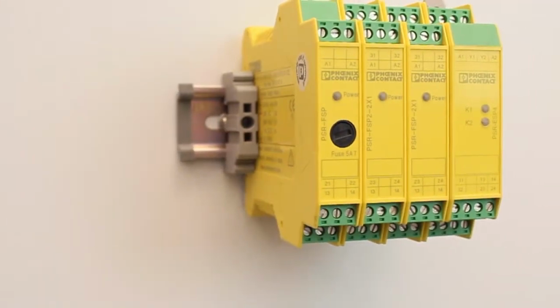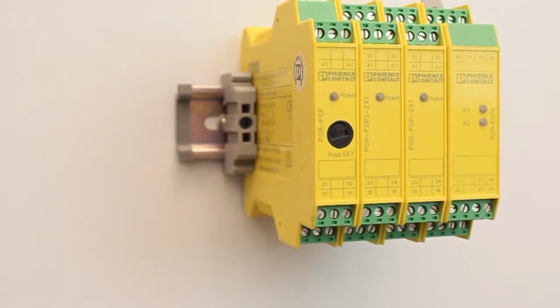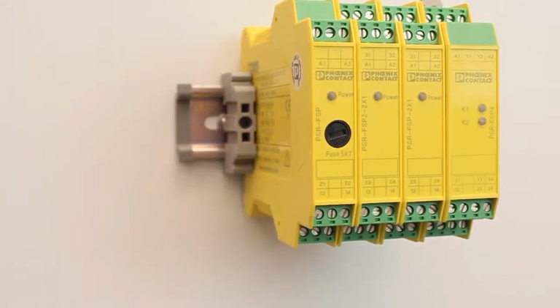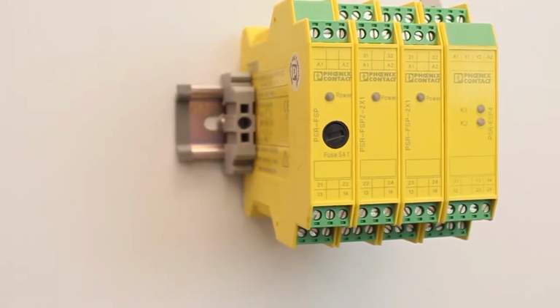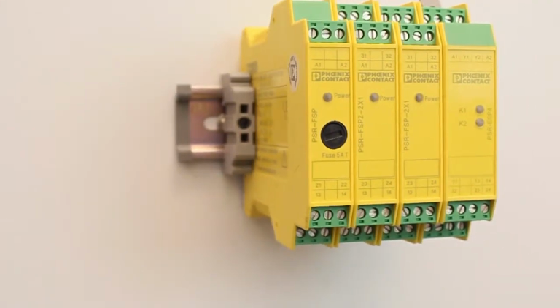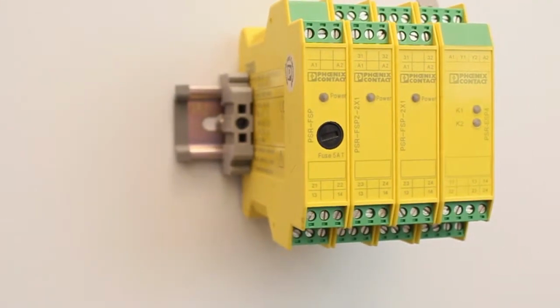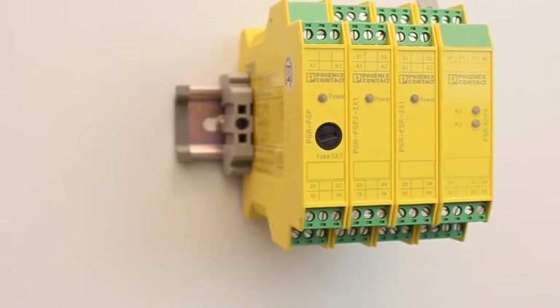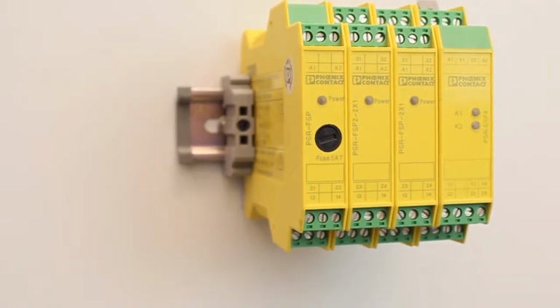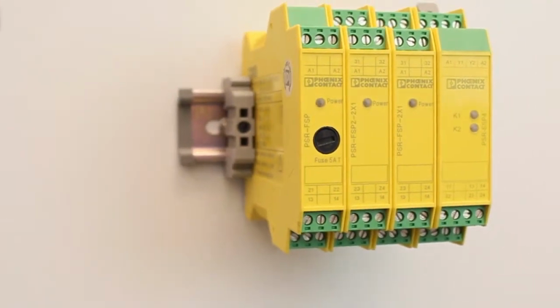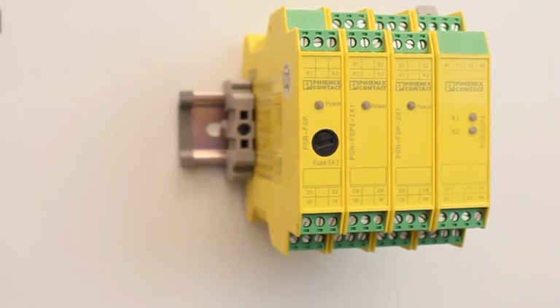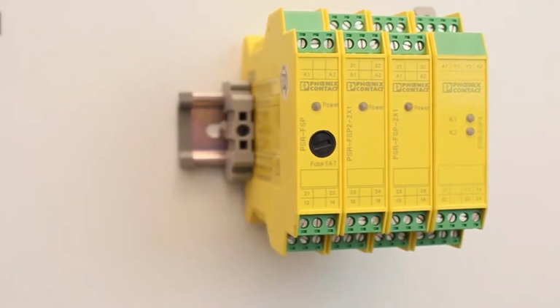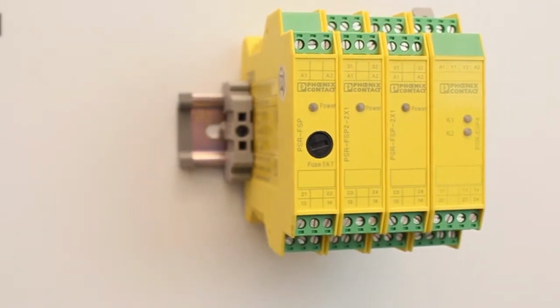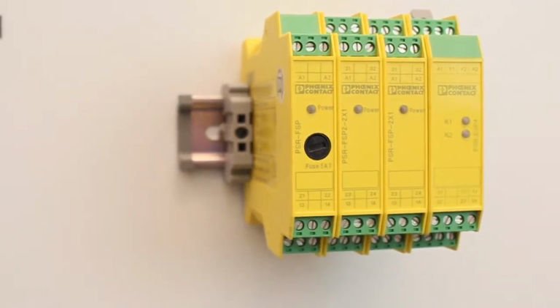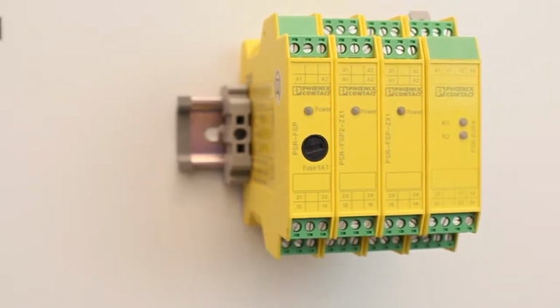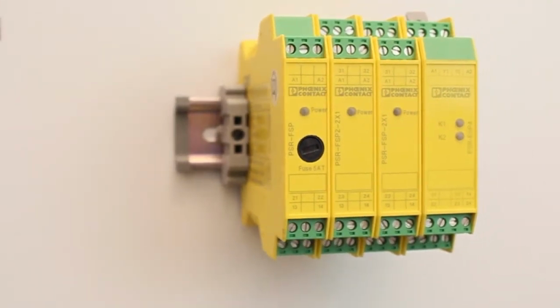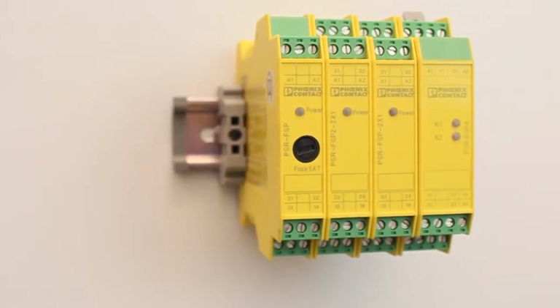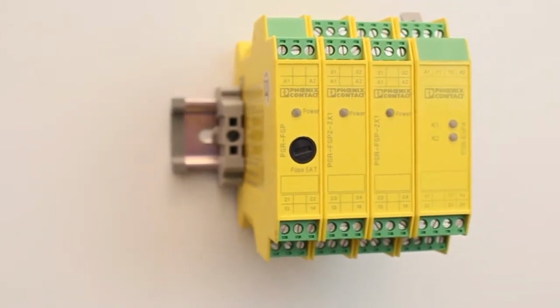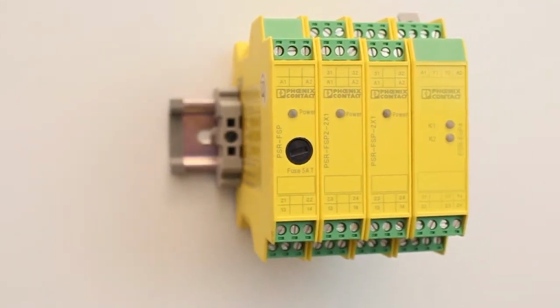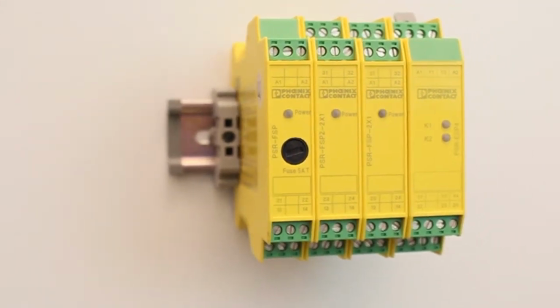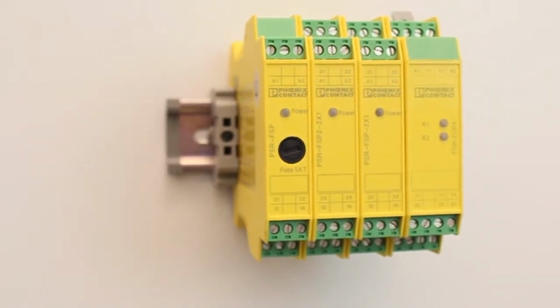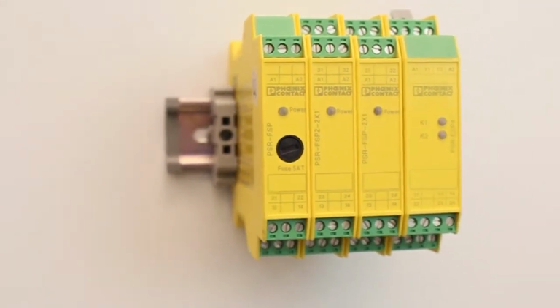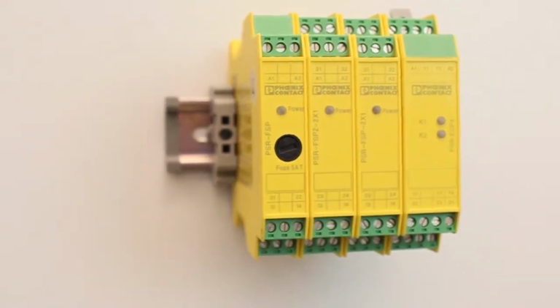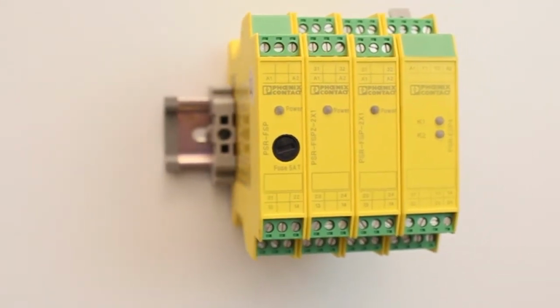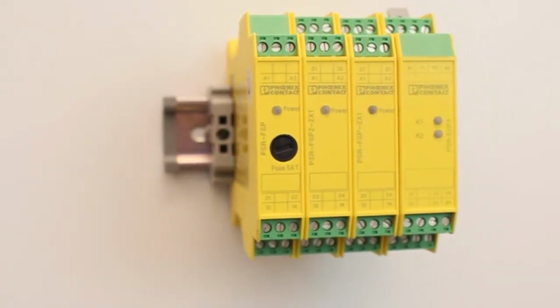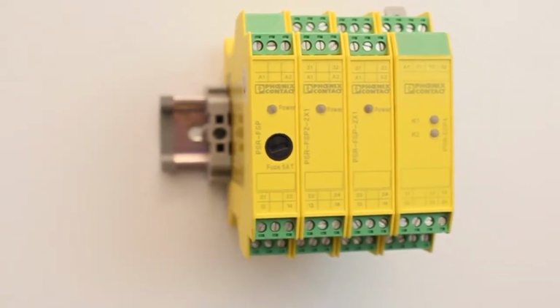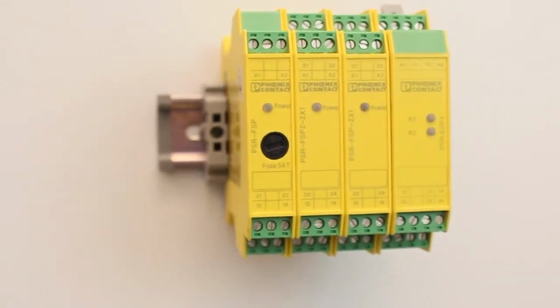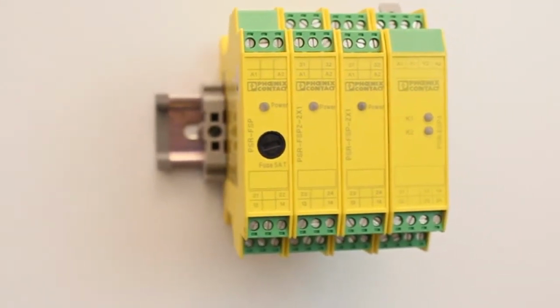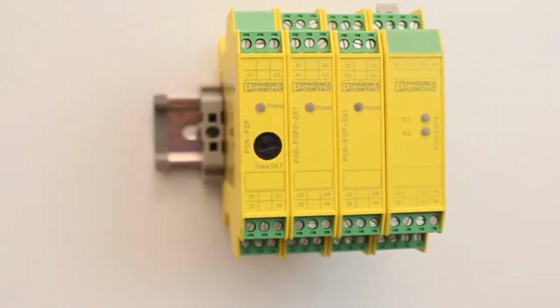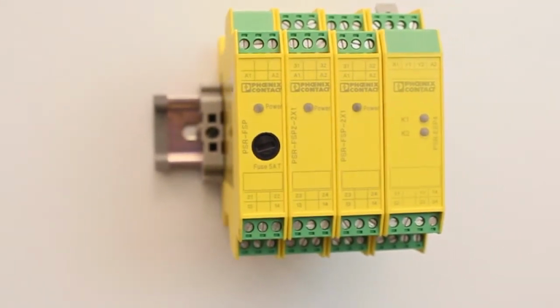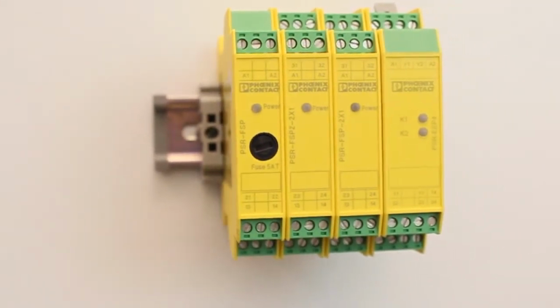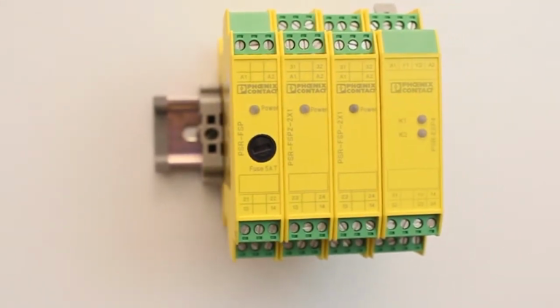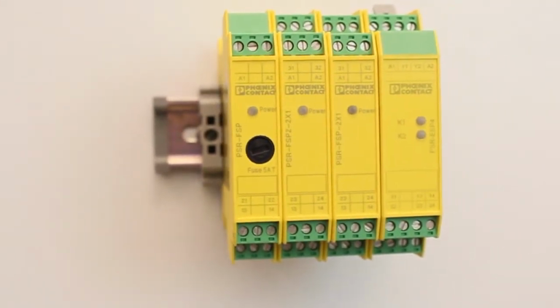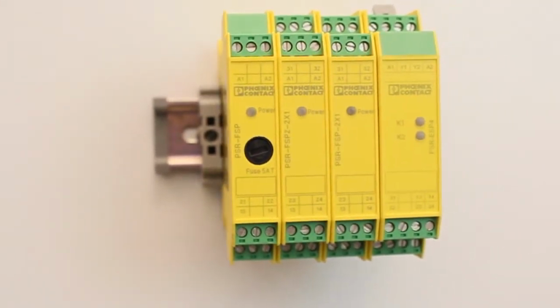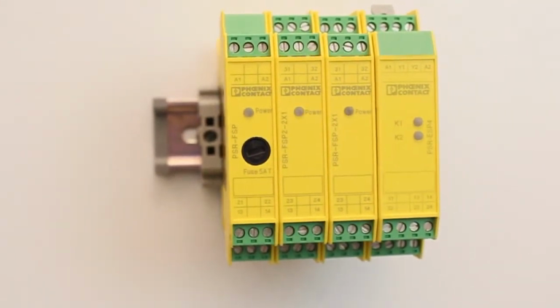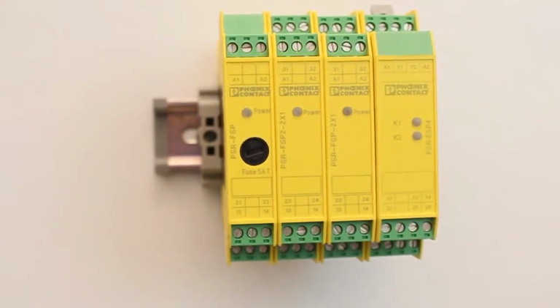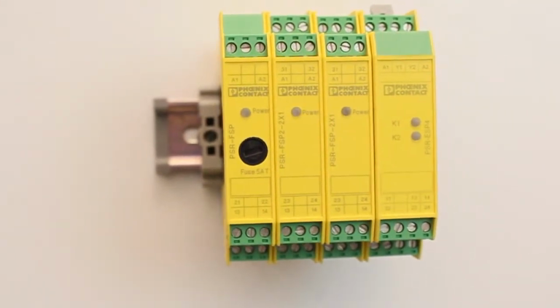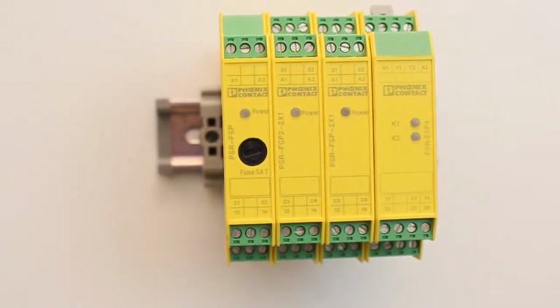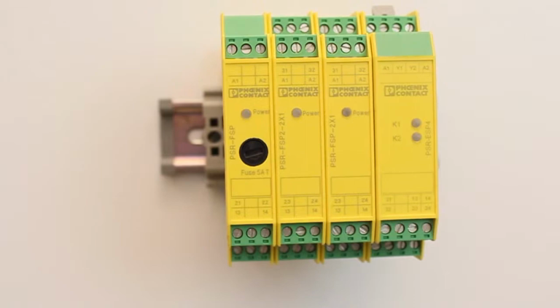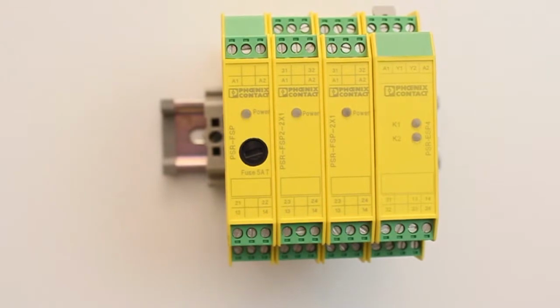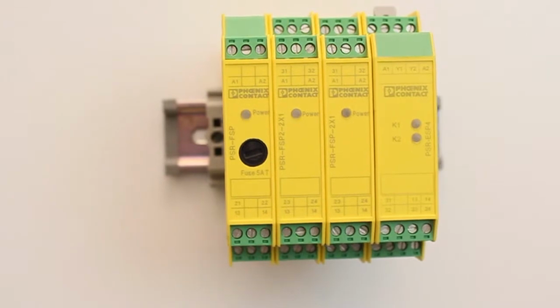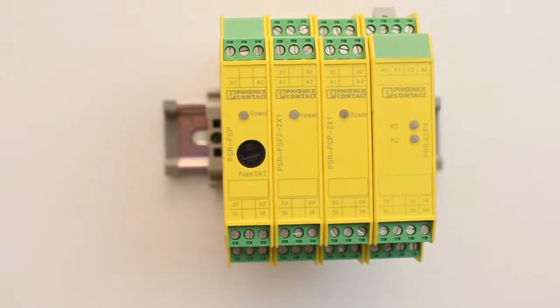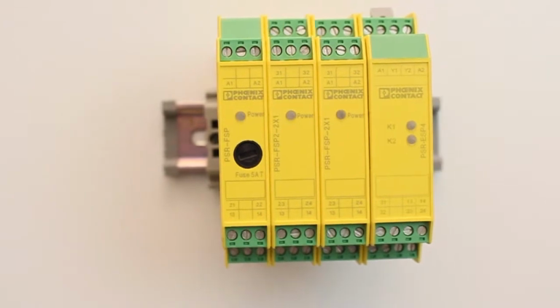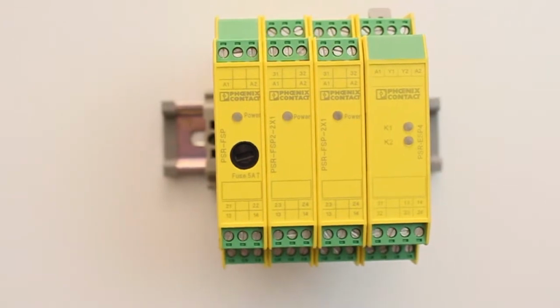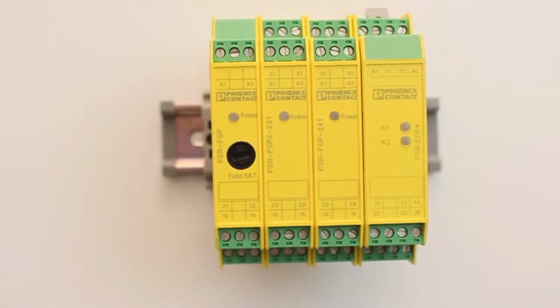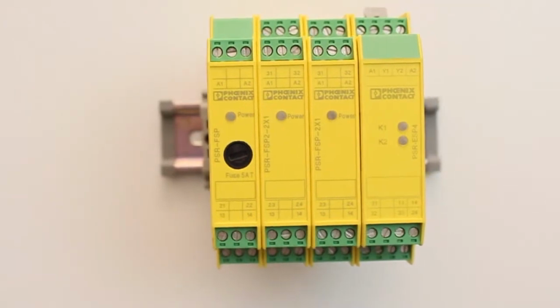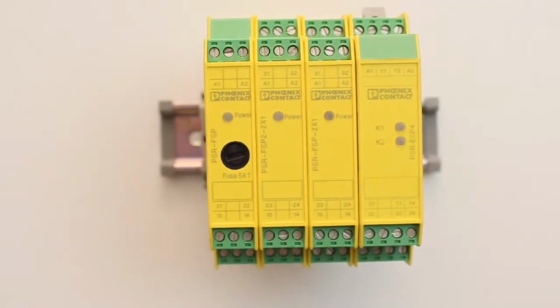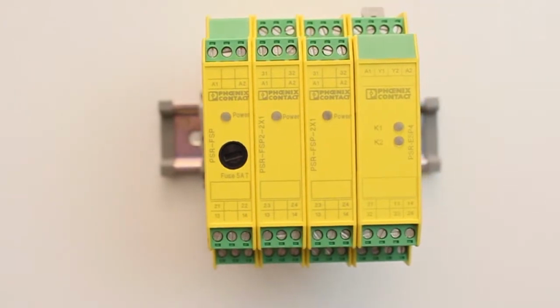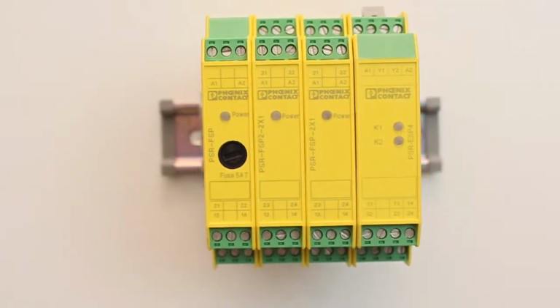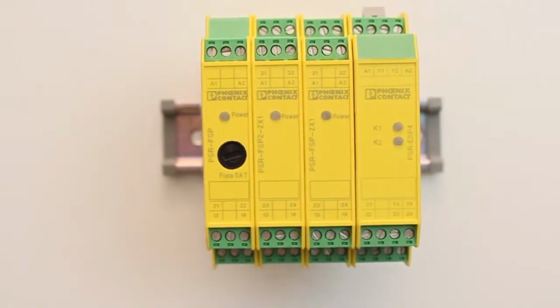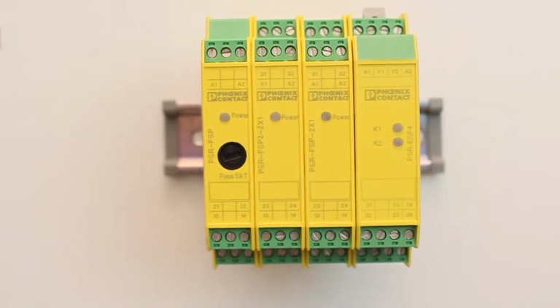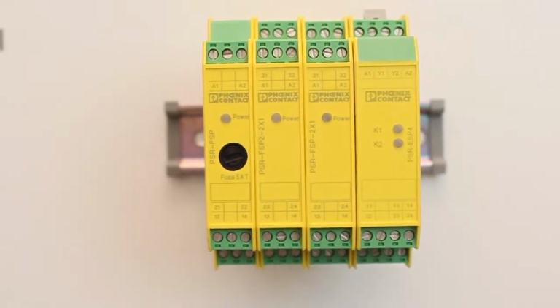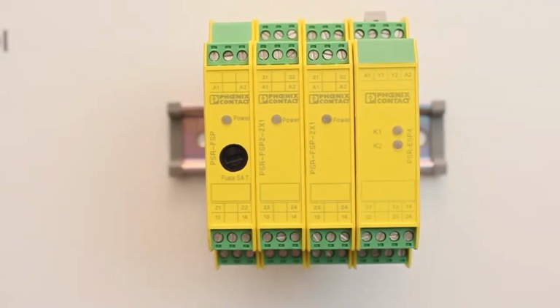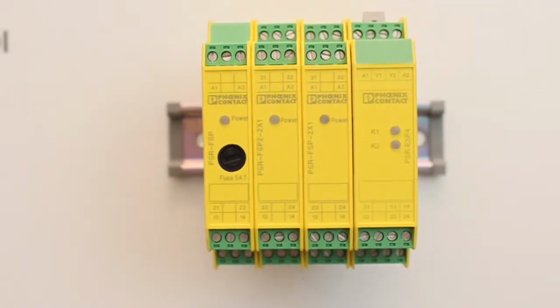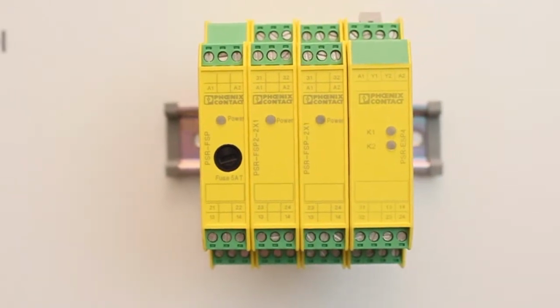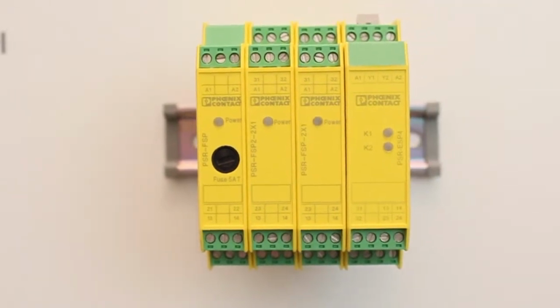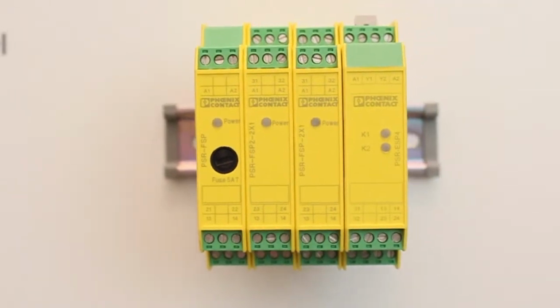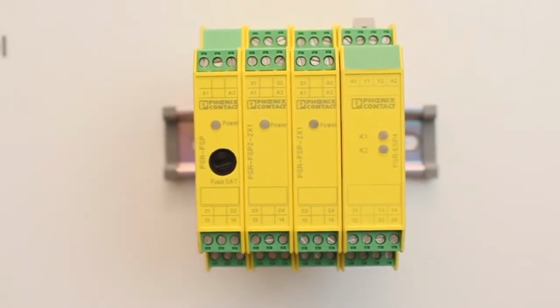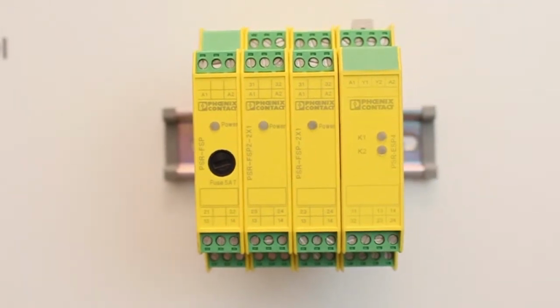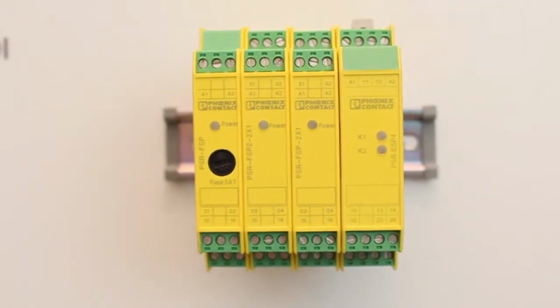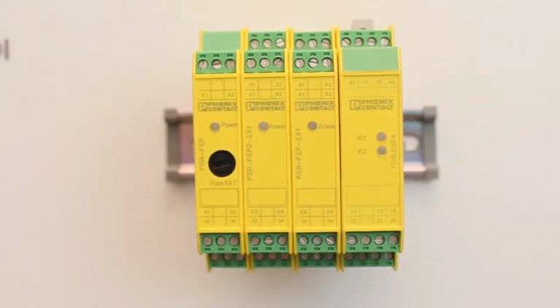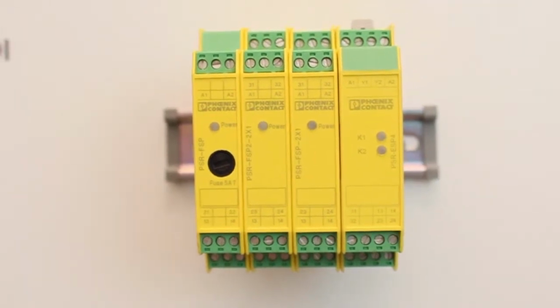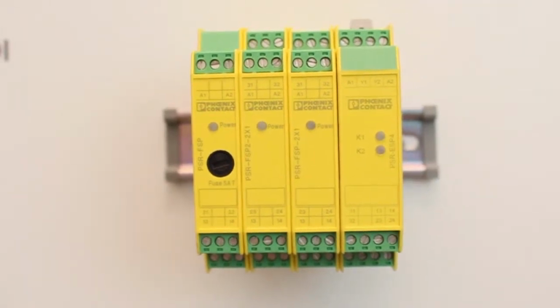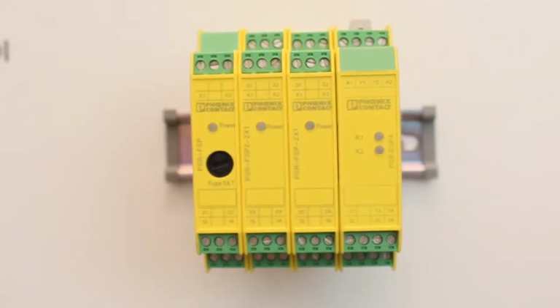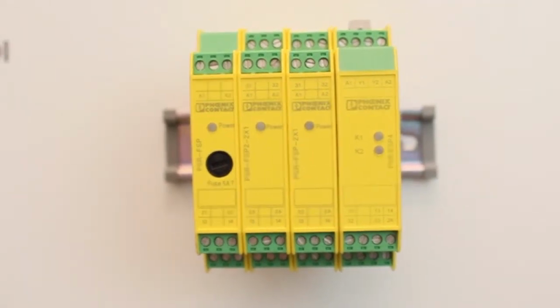PSR SFP relays from Phoenix Contact are specifically tailored for process-heavy safety applications.